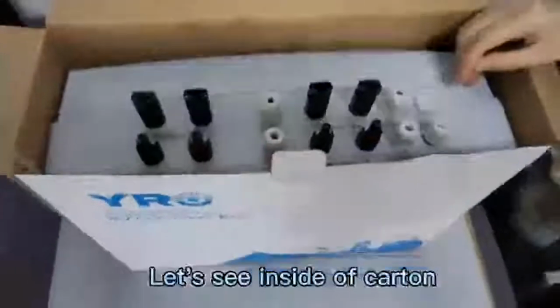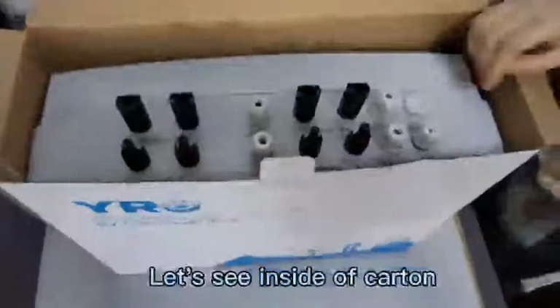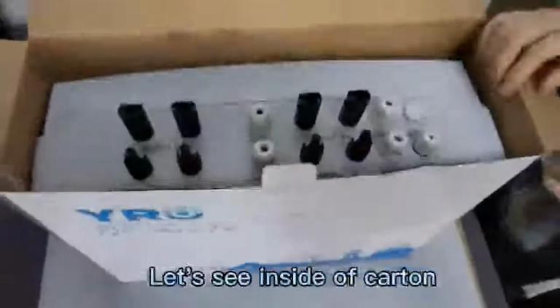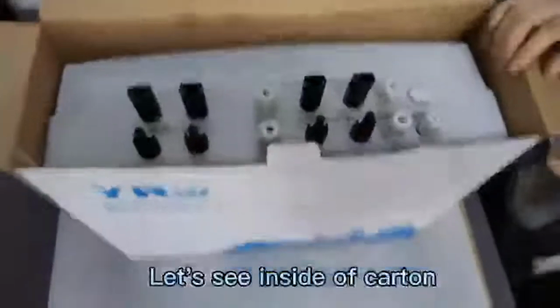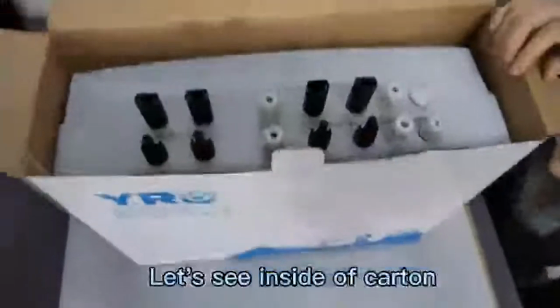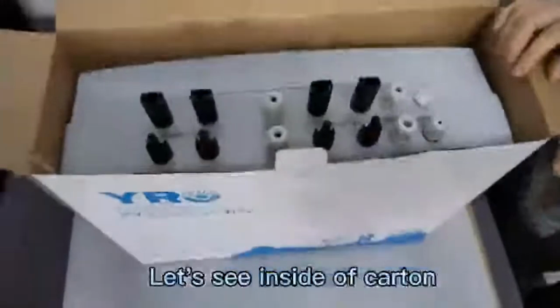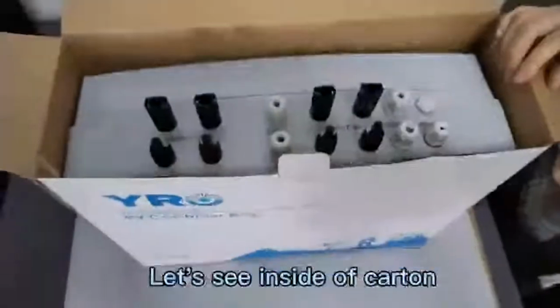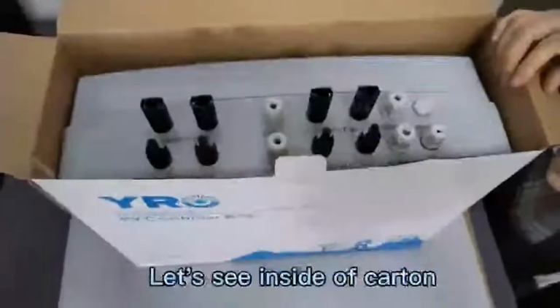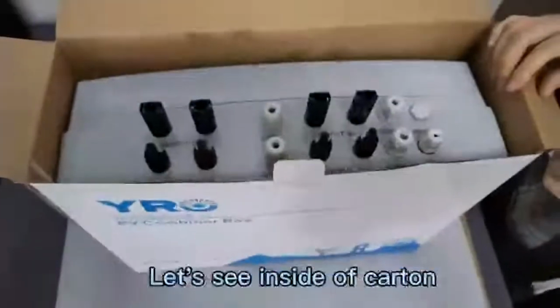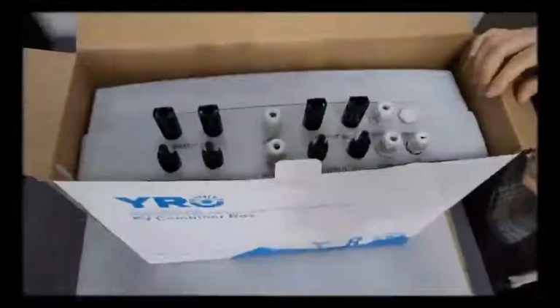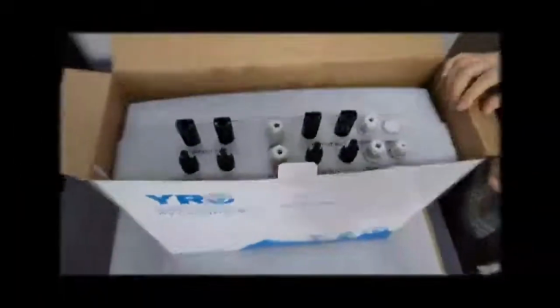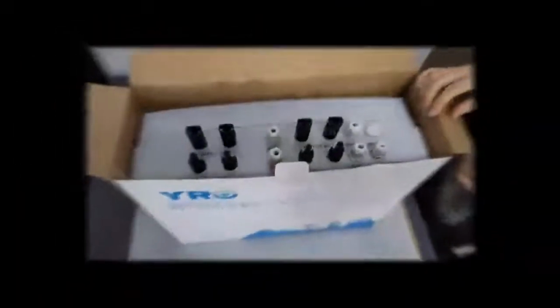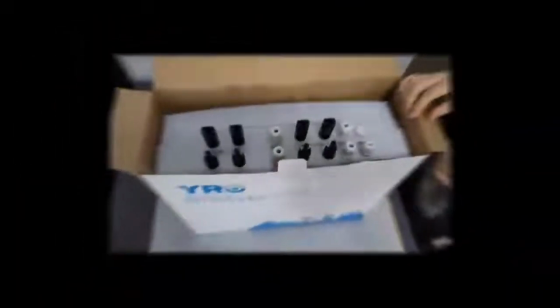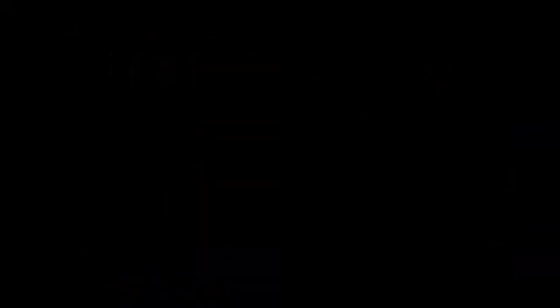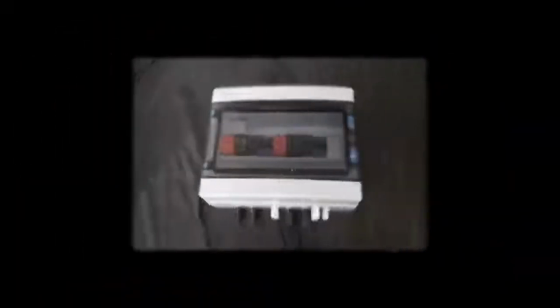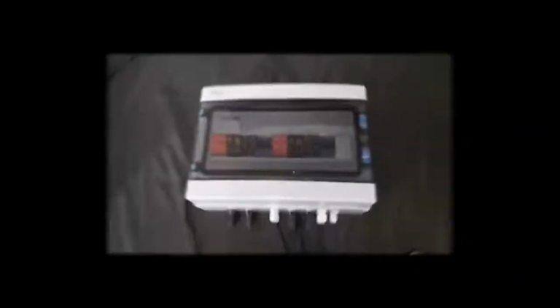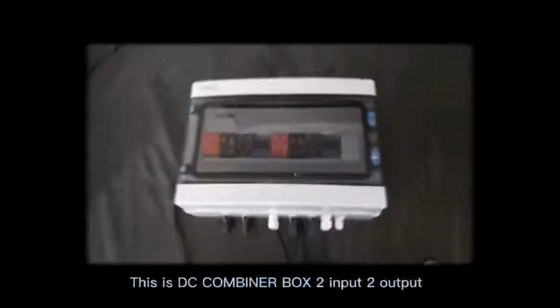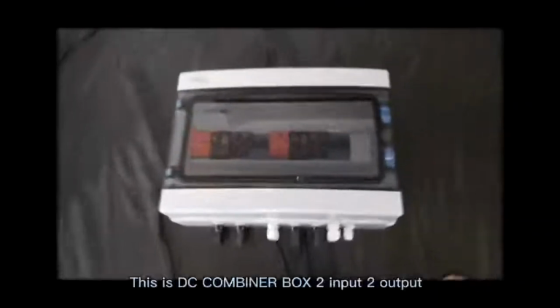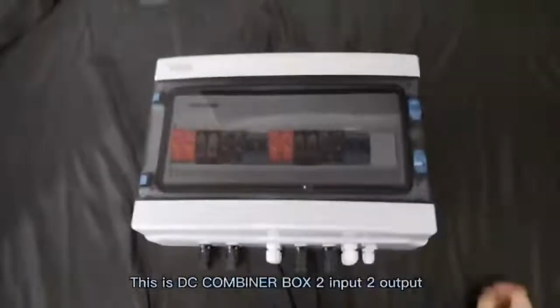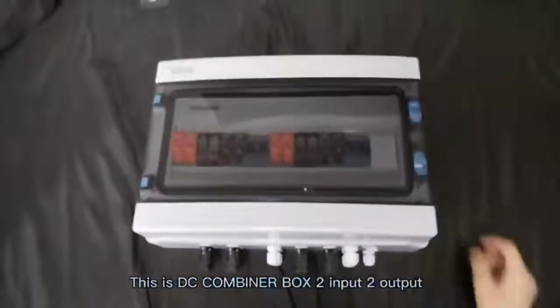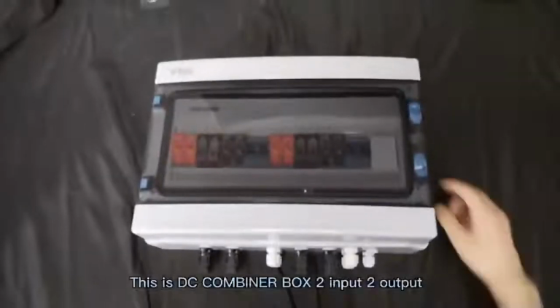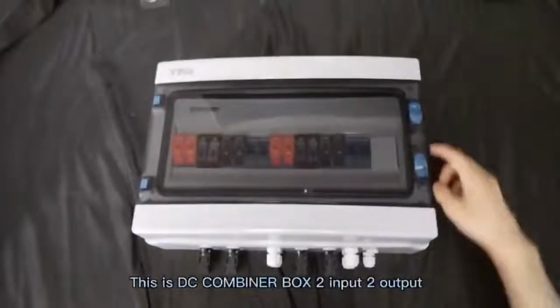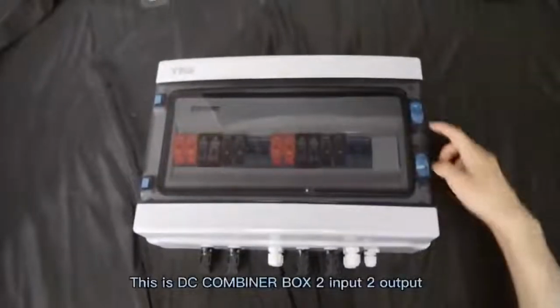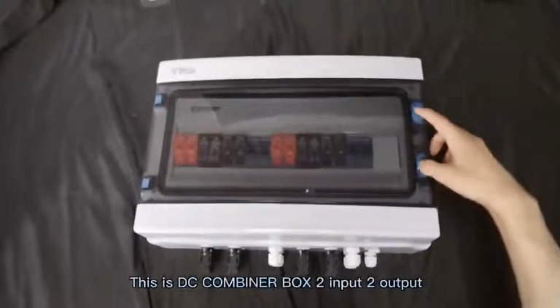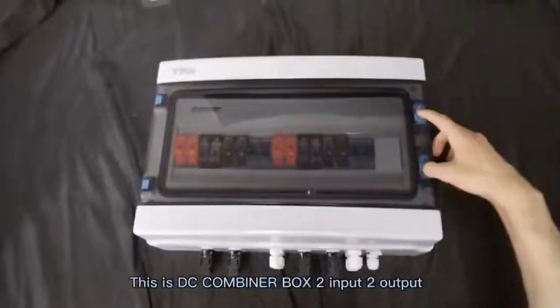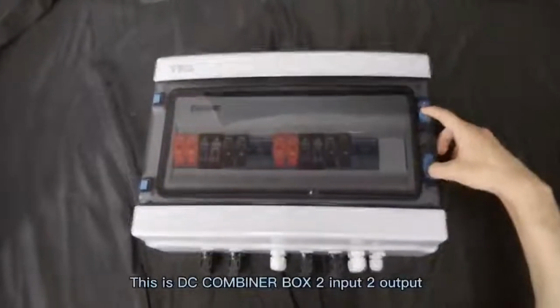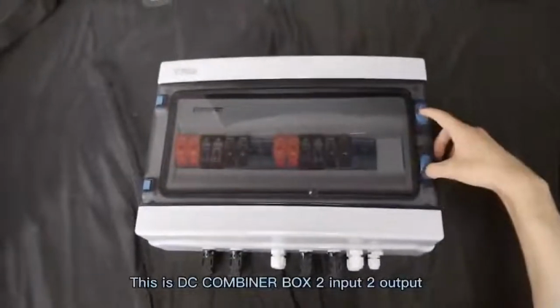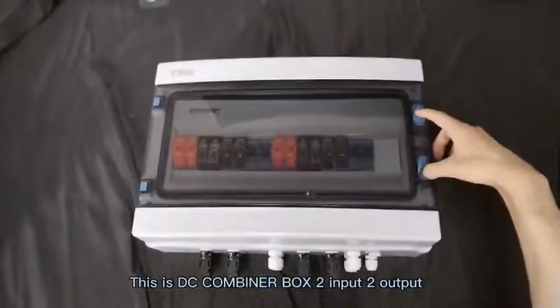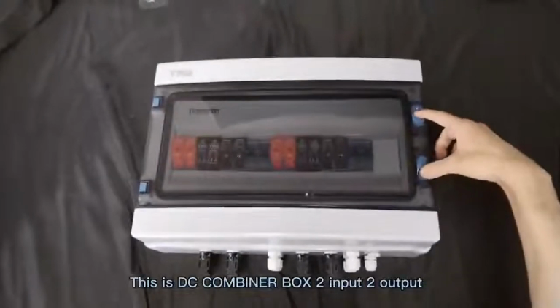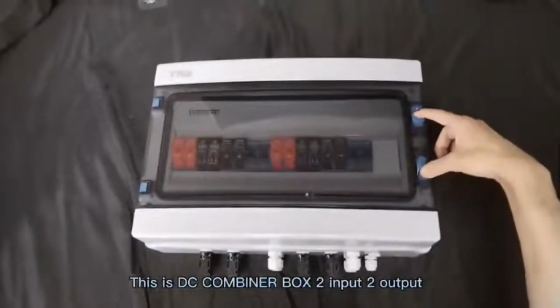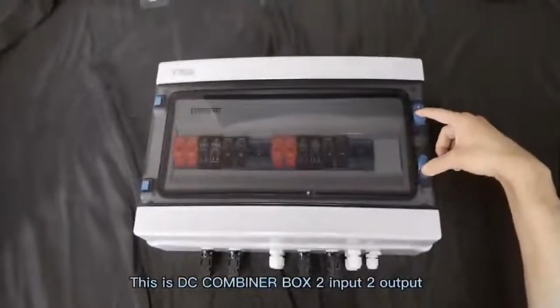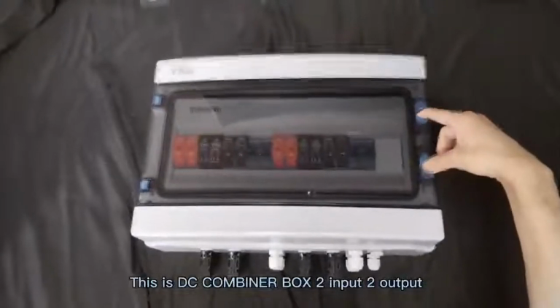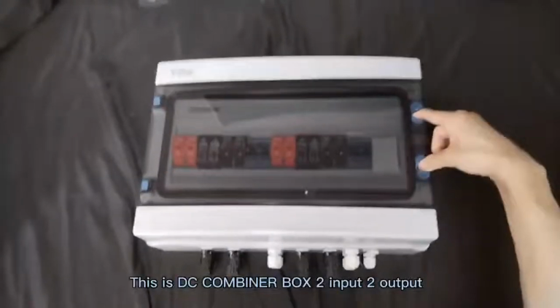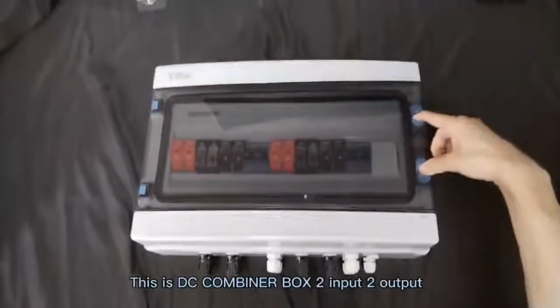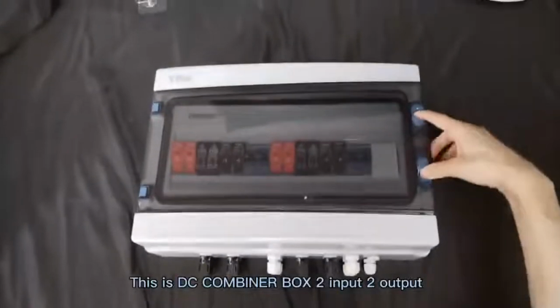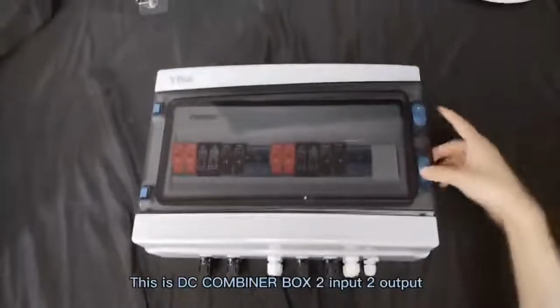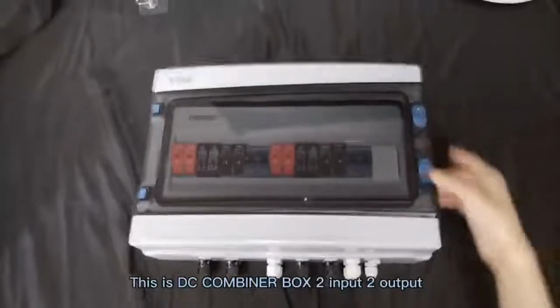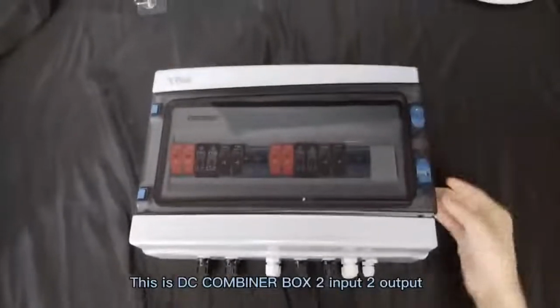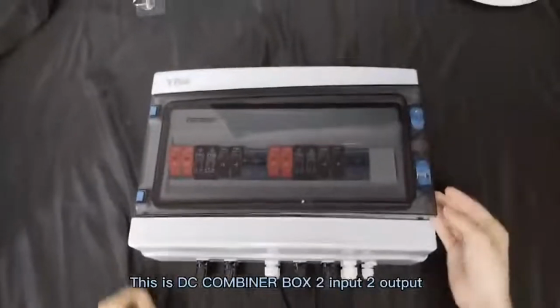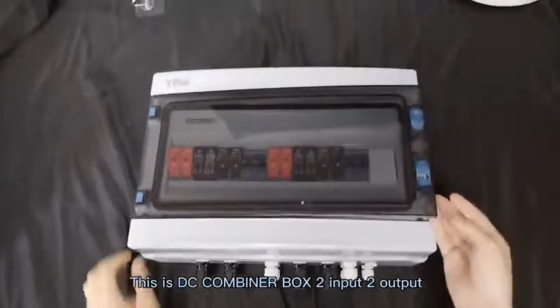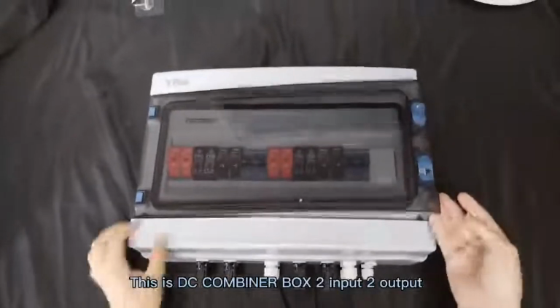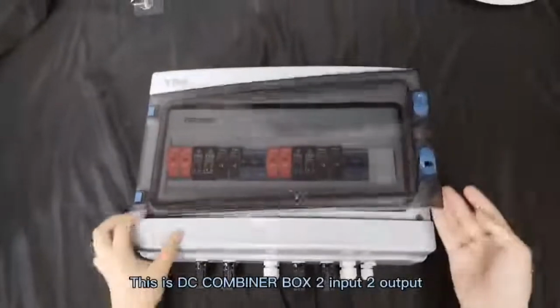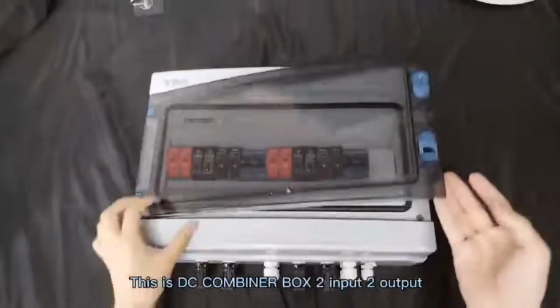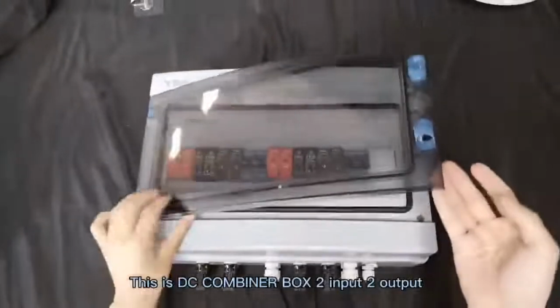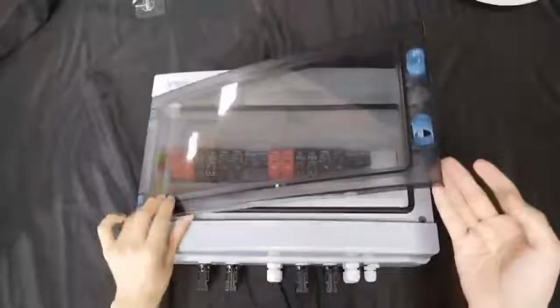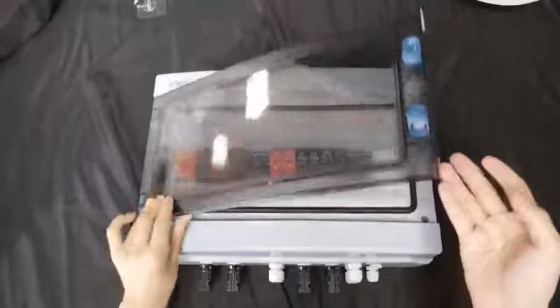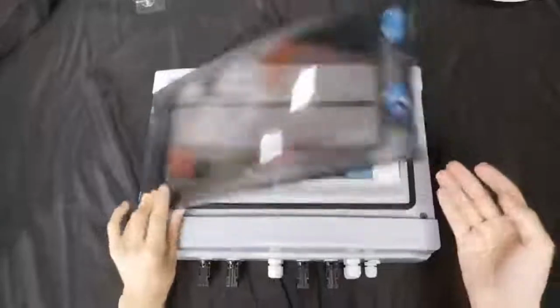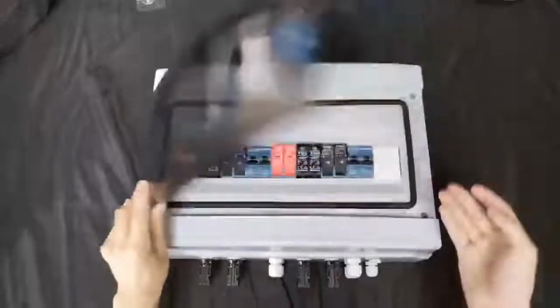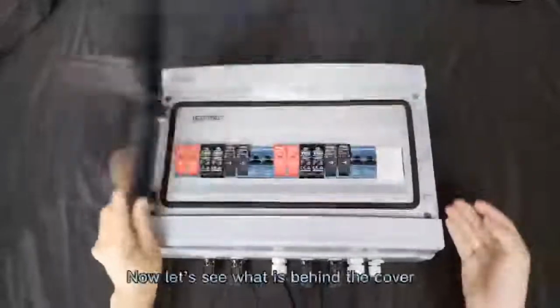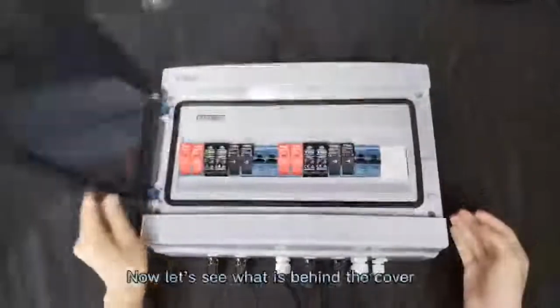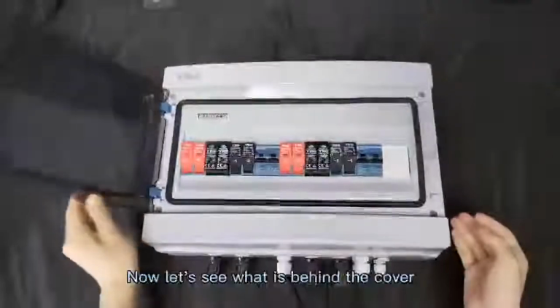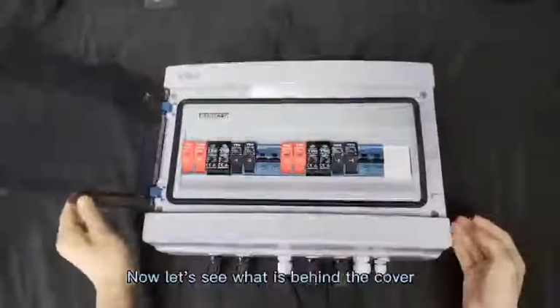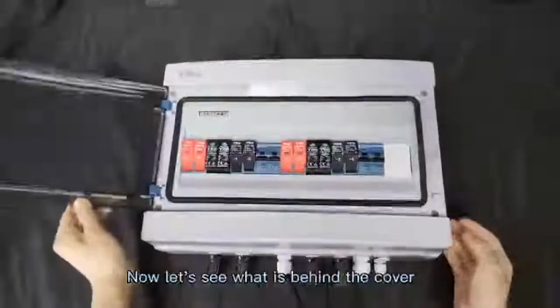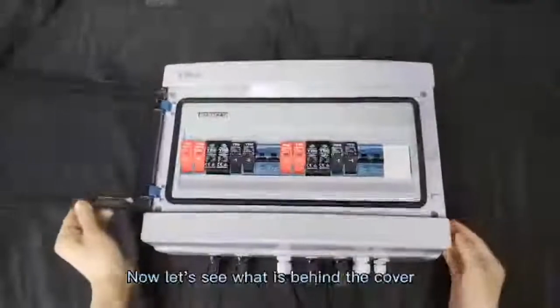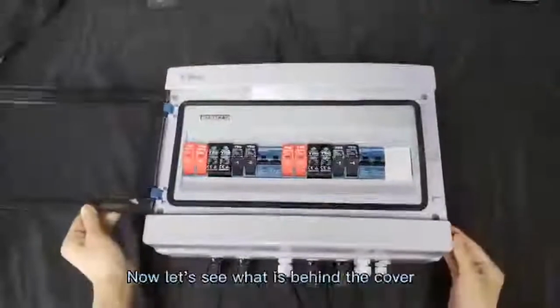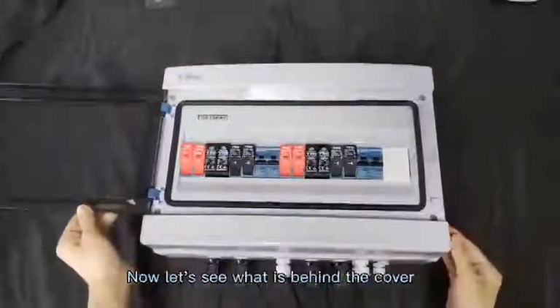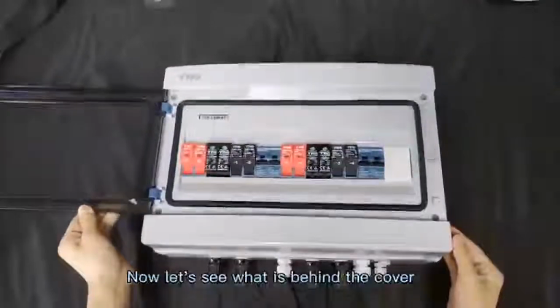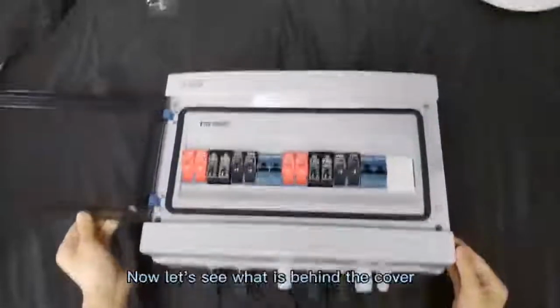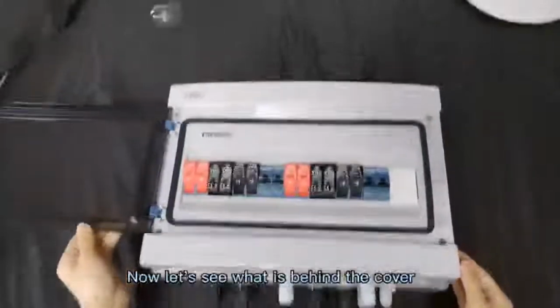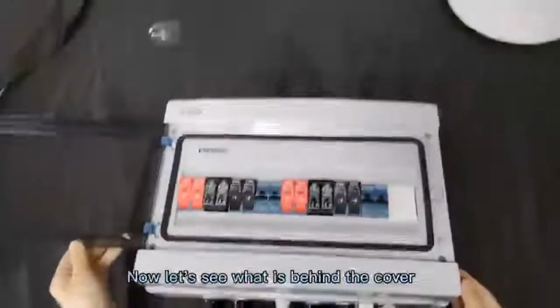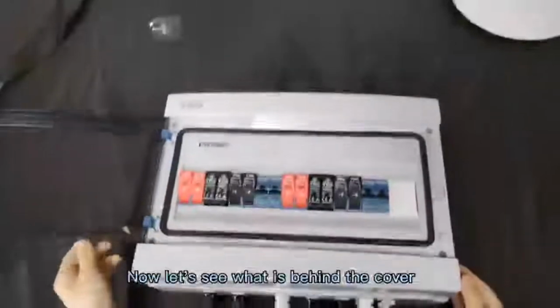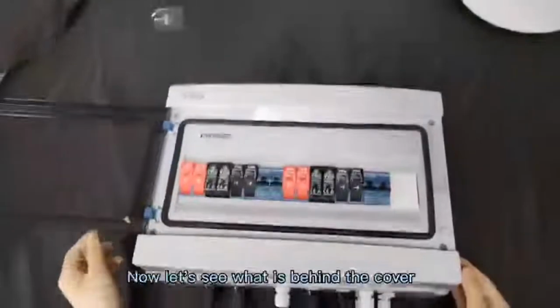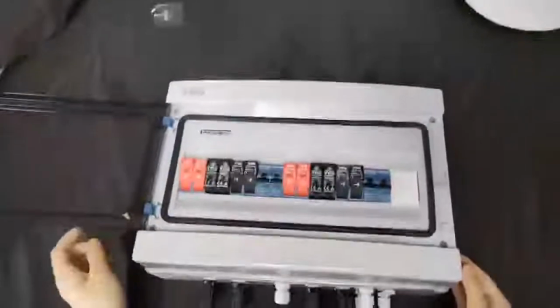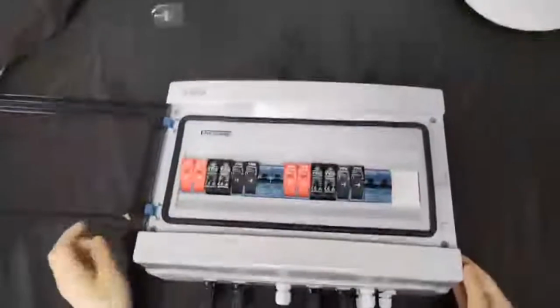It is a combiner box, and we will see the two input and two output combiner box.